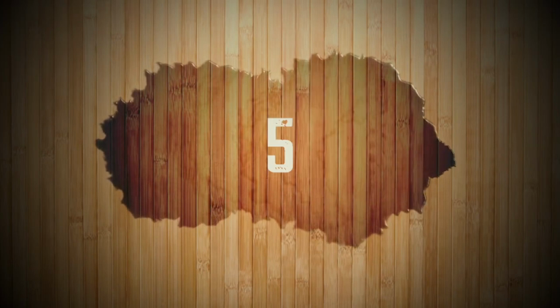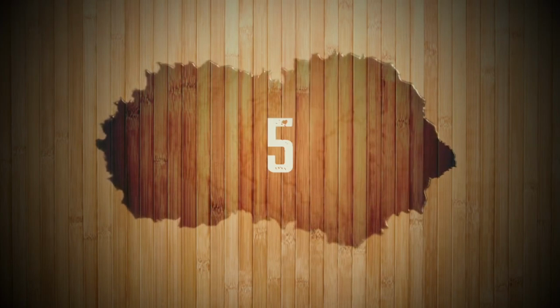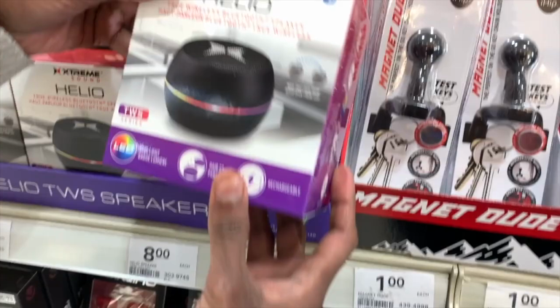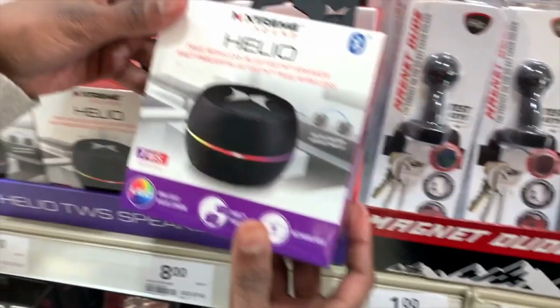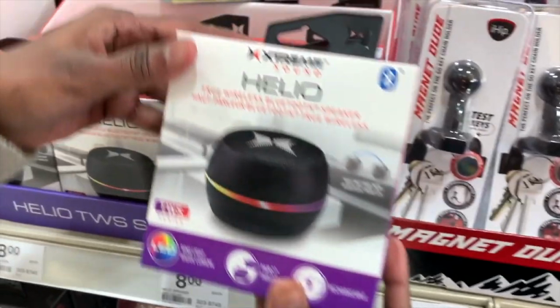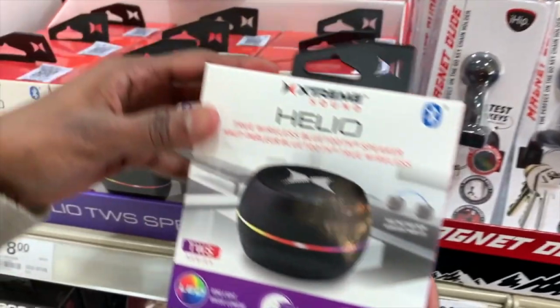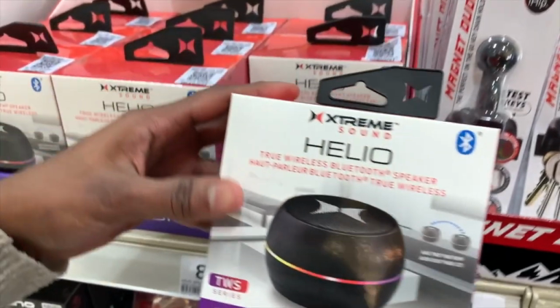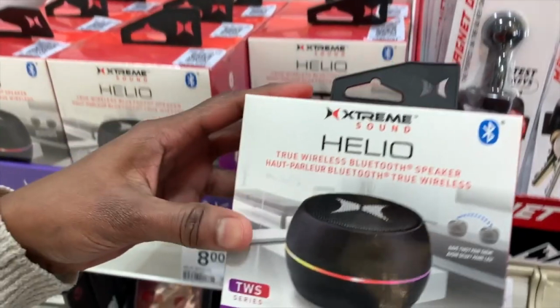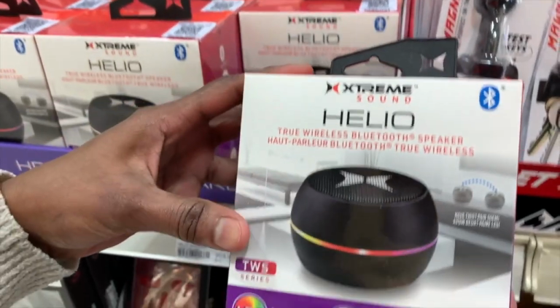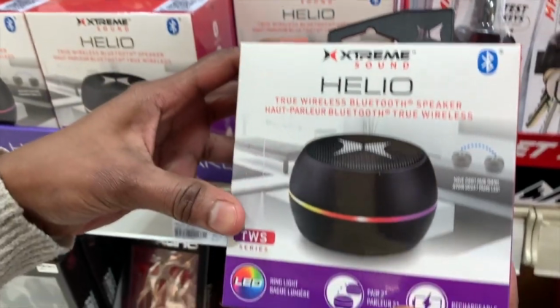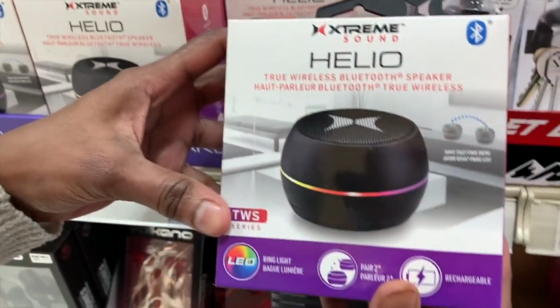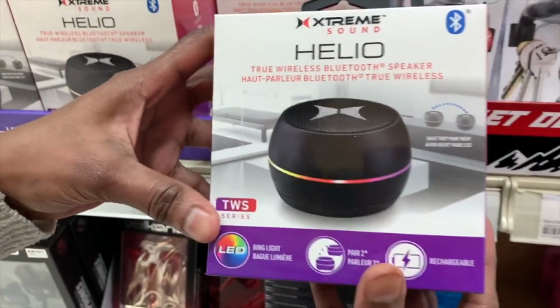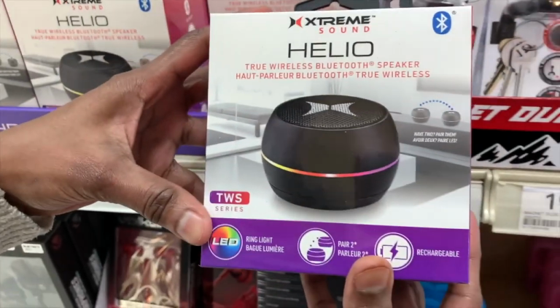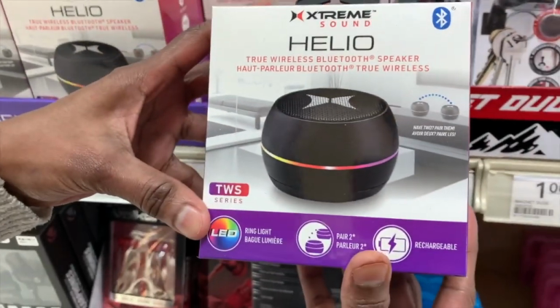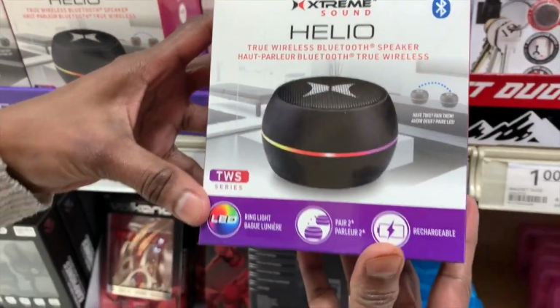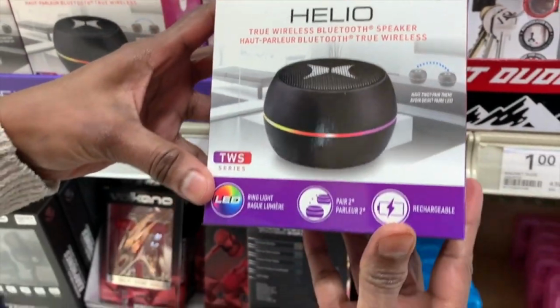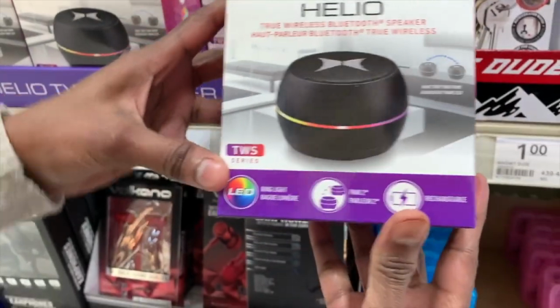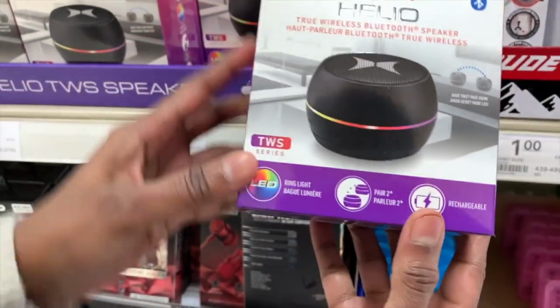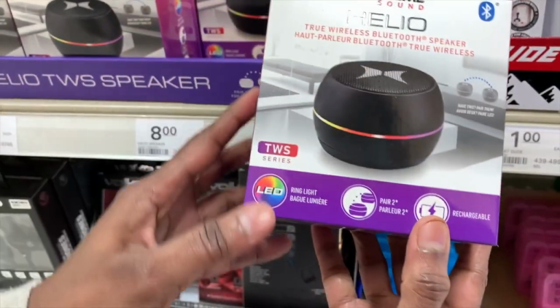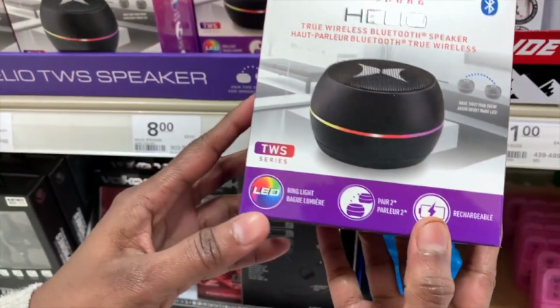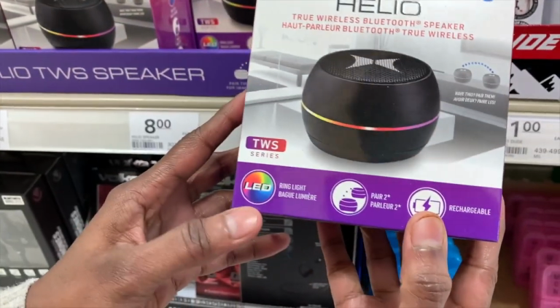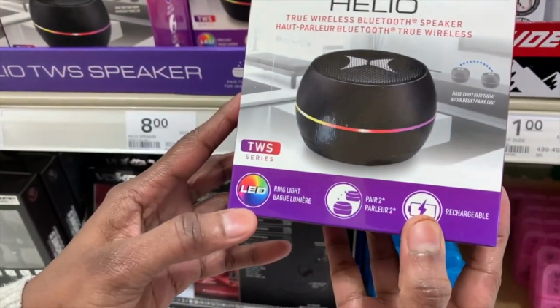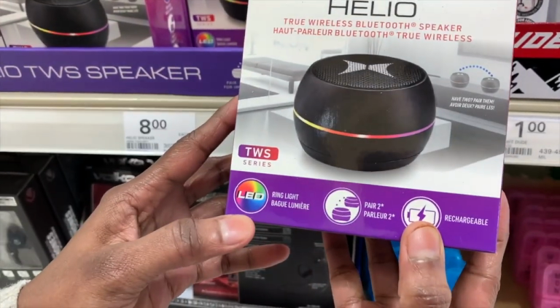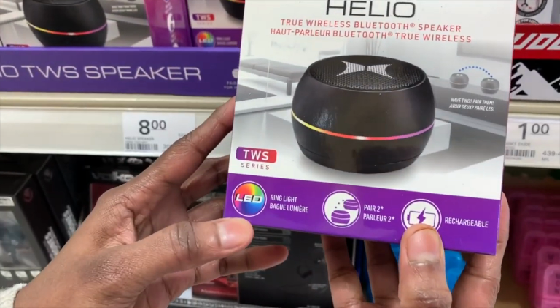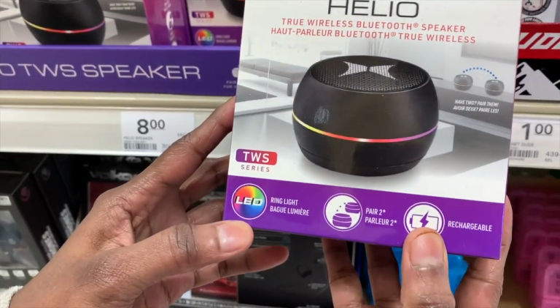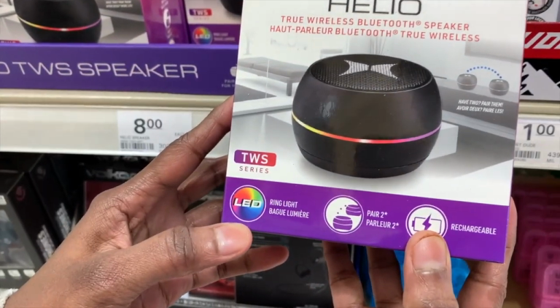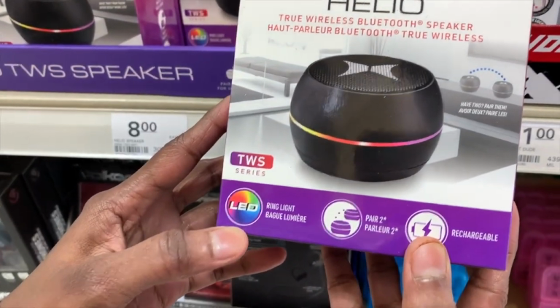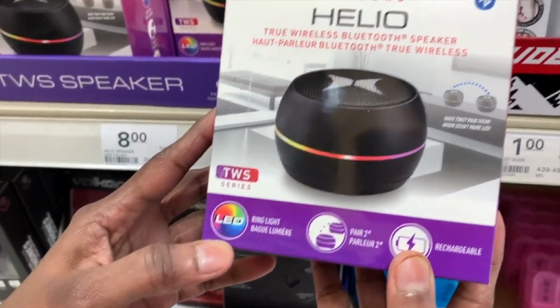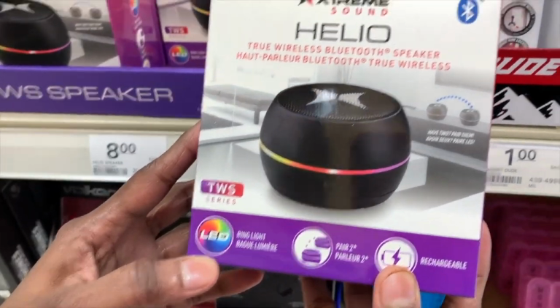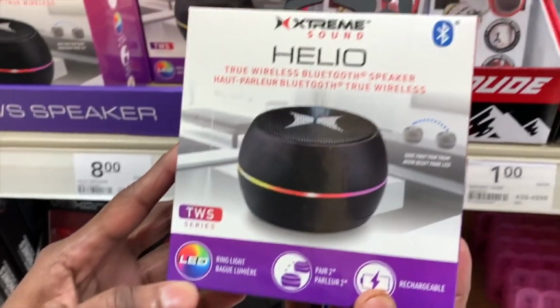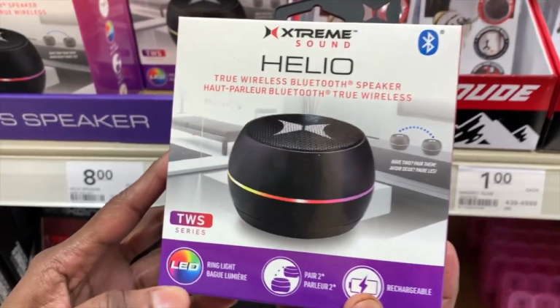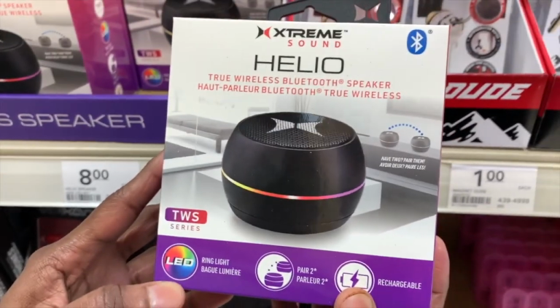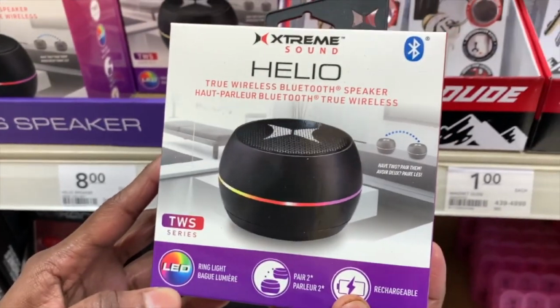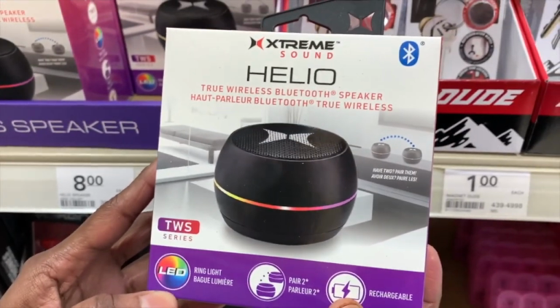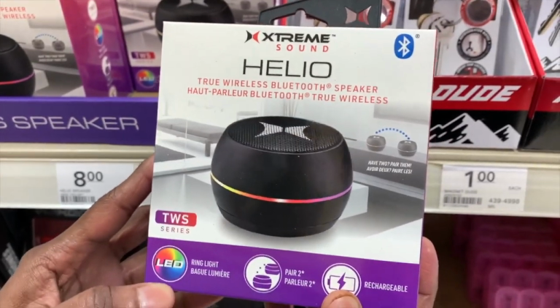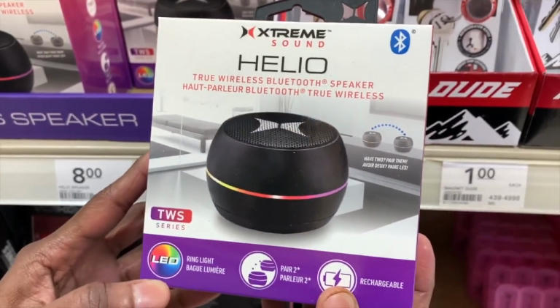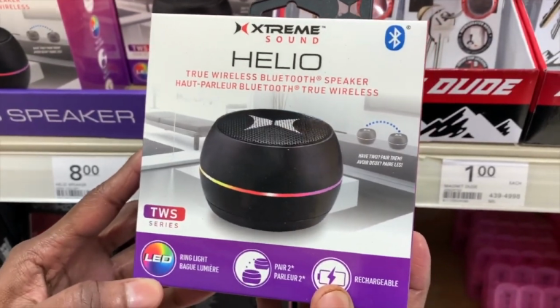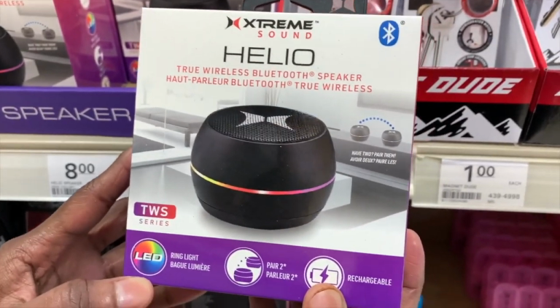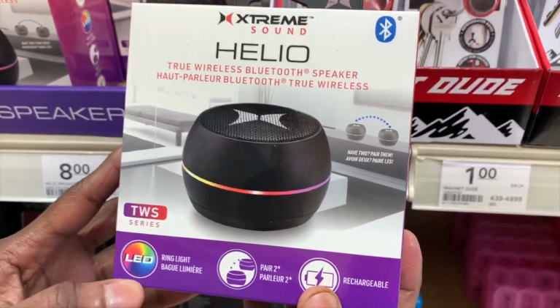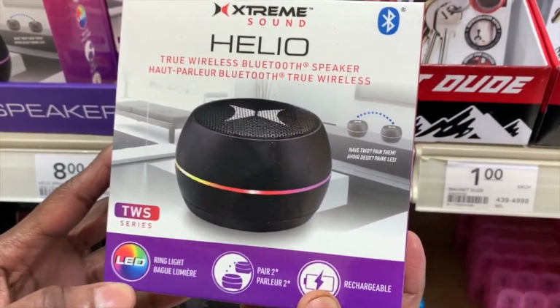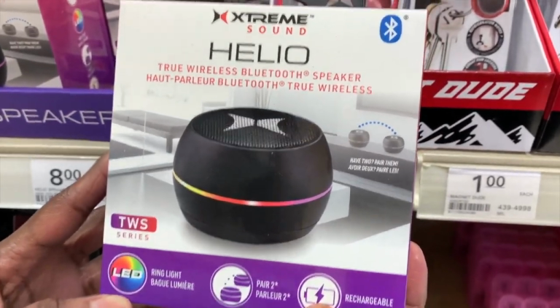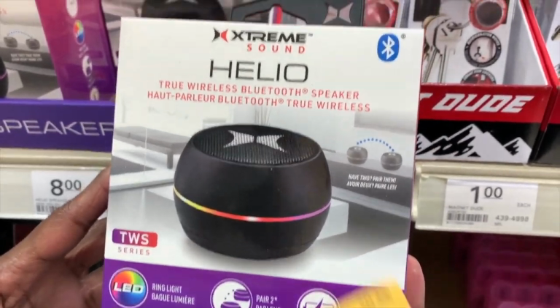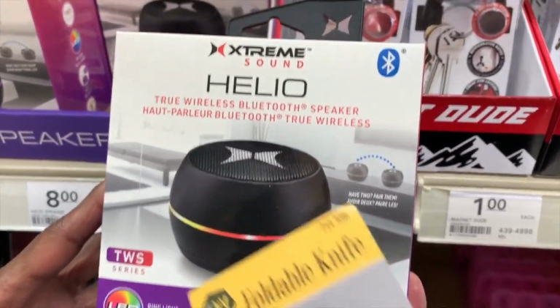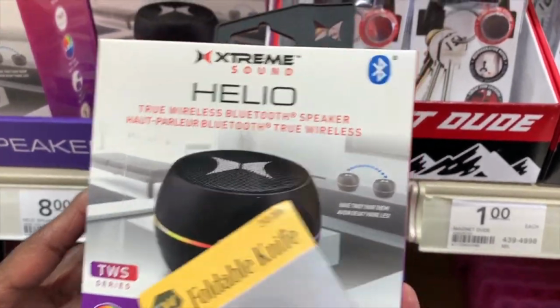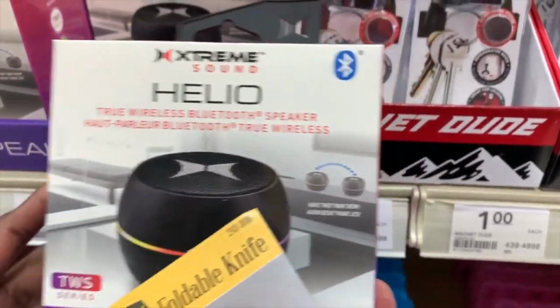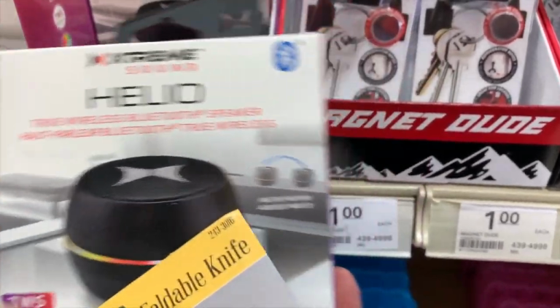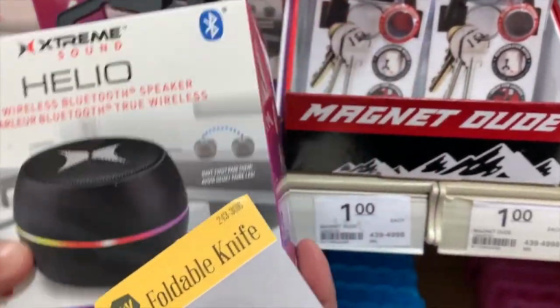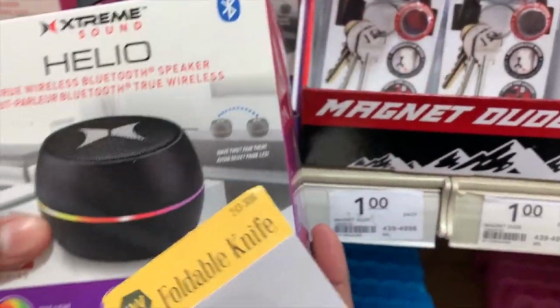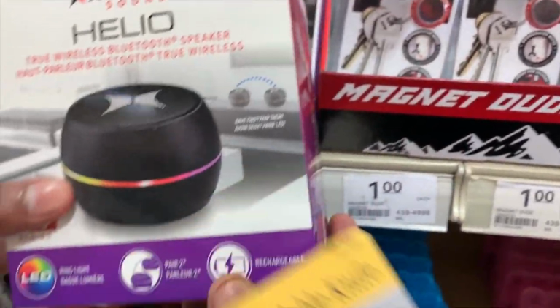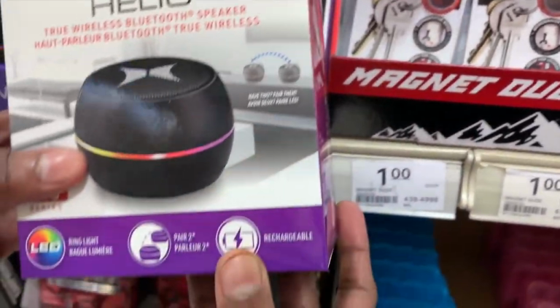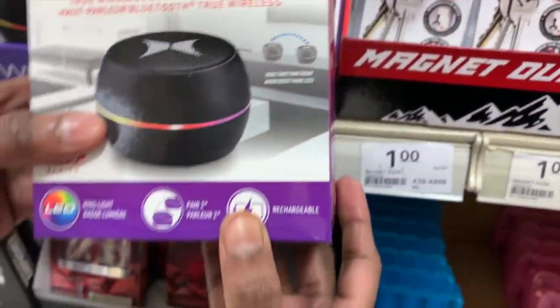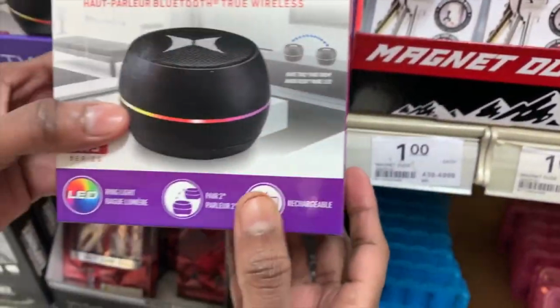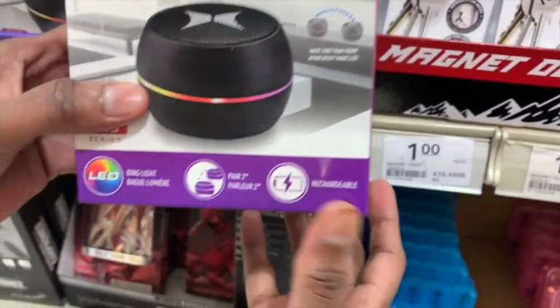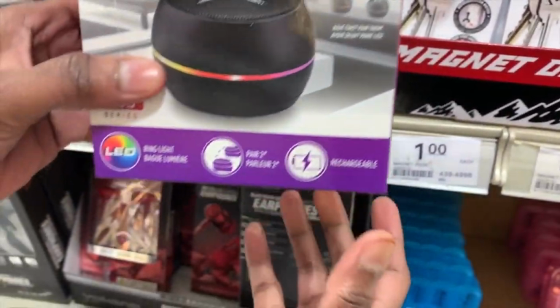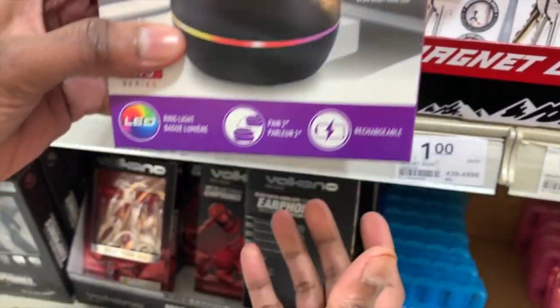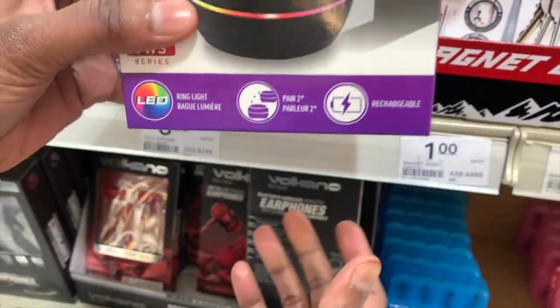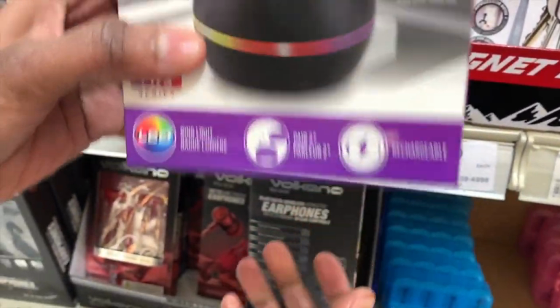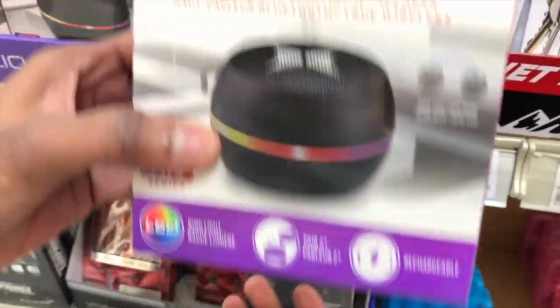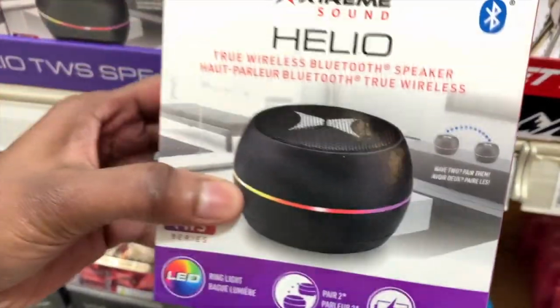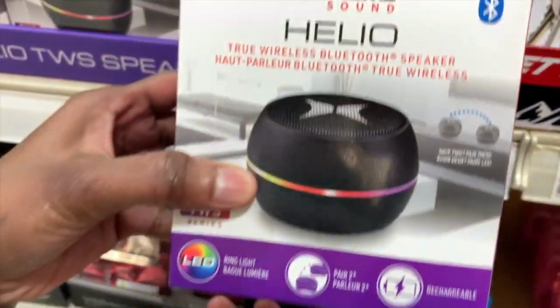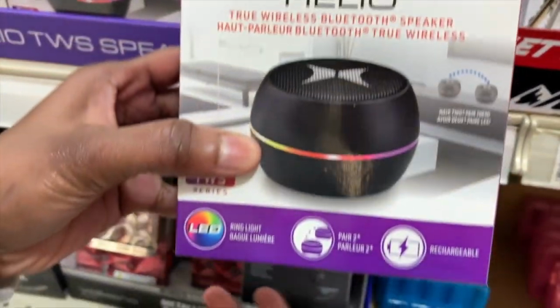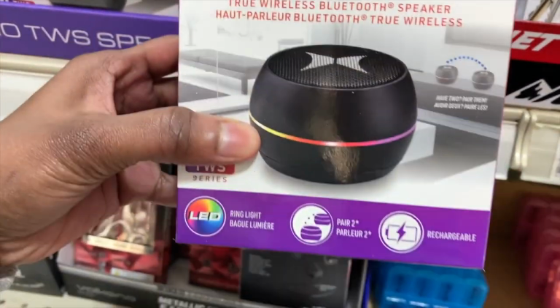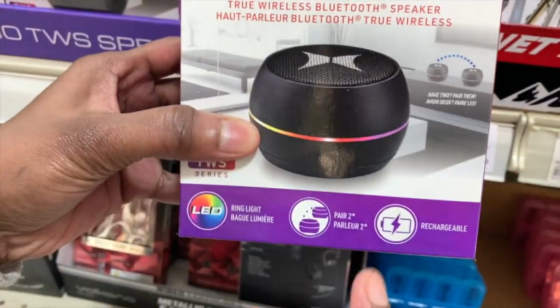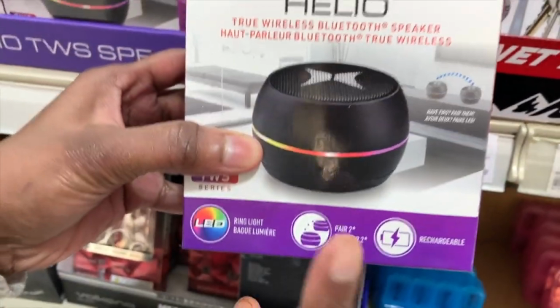This product is known as the Hello Speaker. As you can see, it has LED lighting and is rechargeable. It is $8.